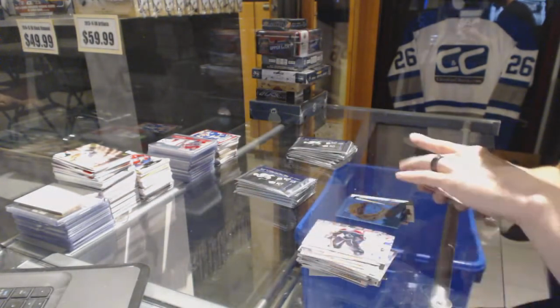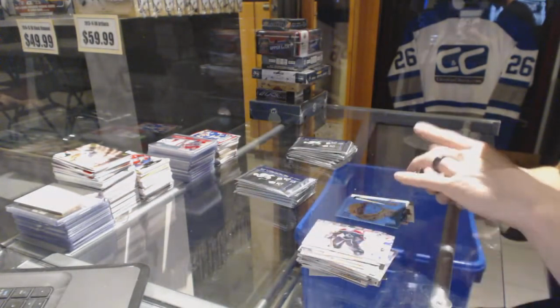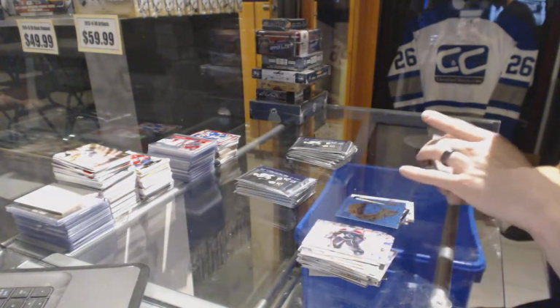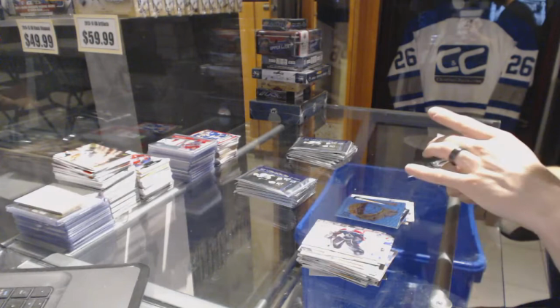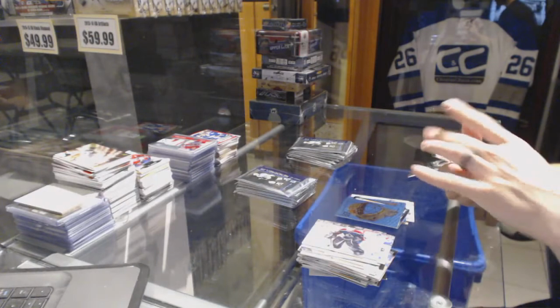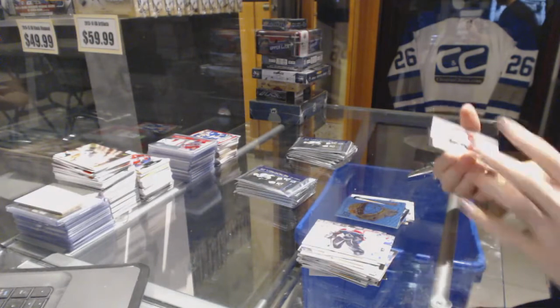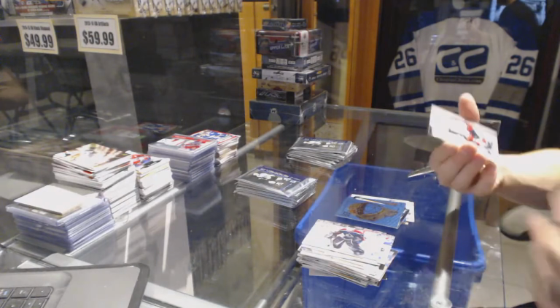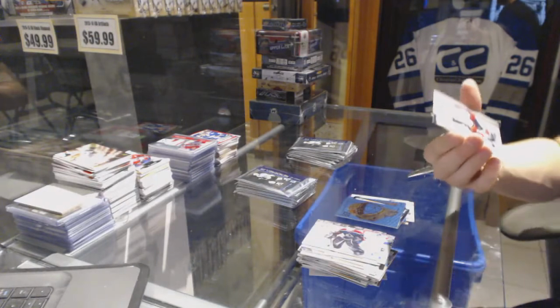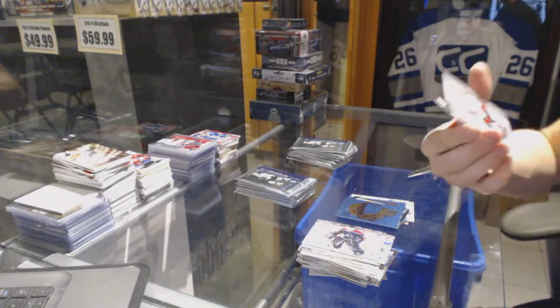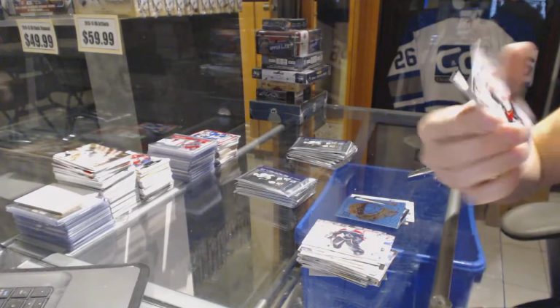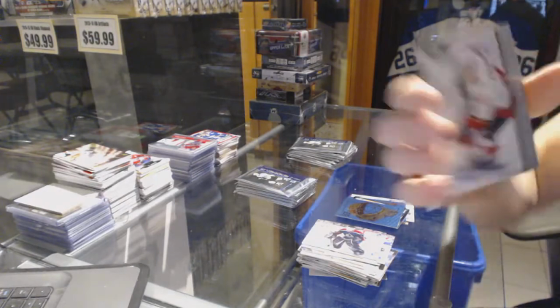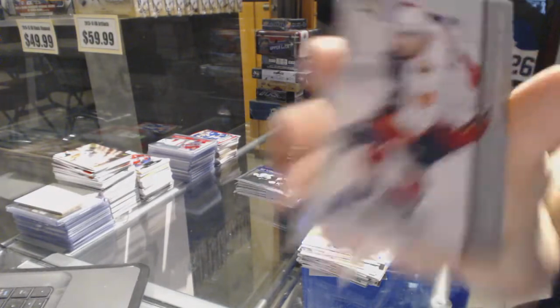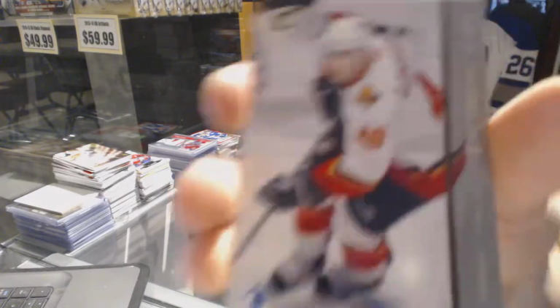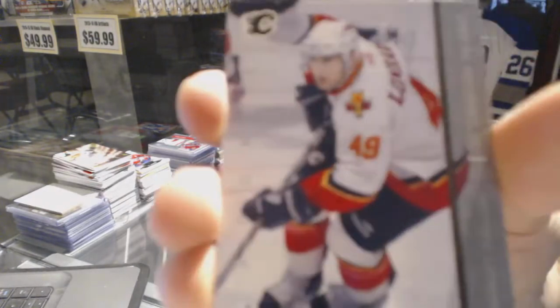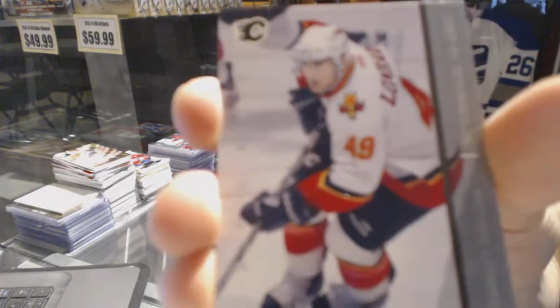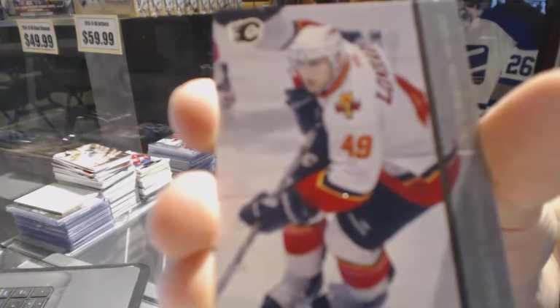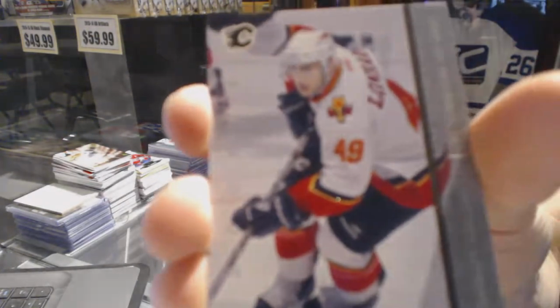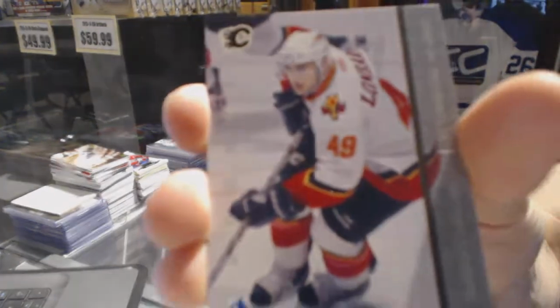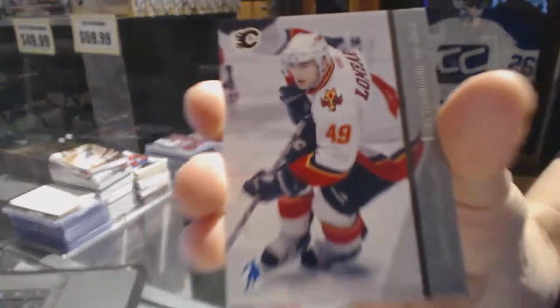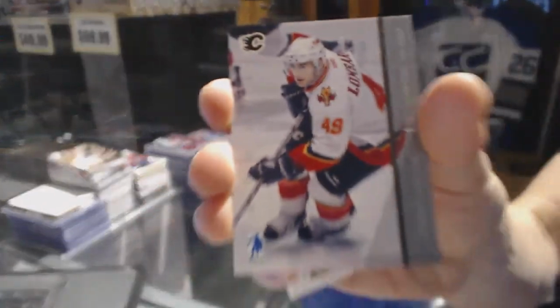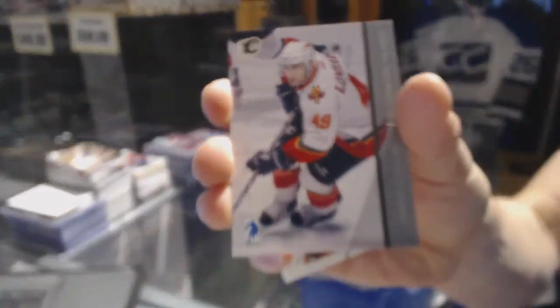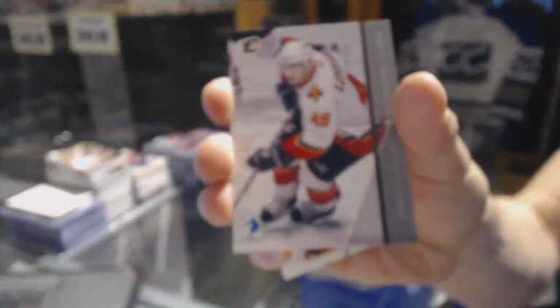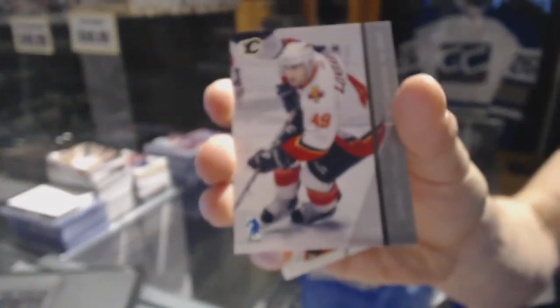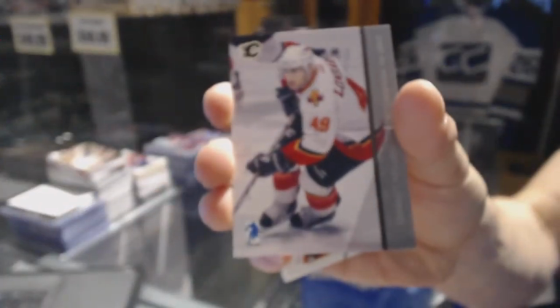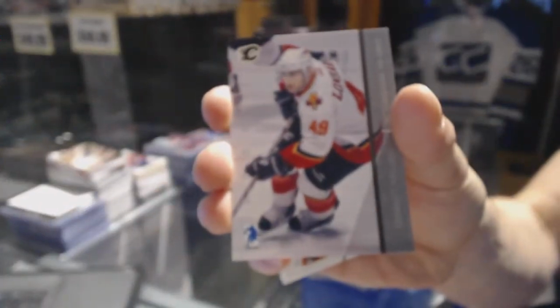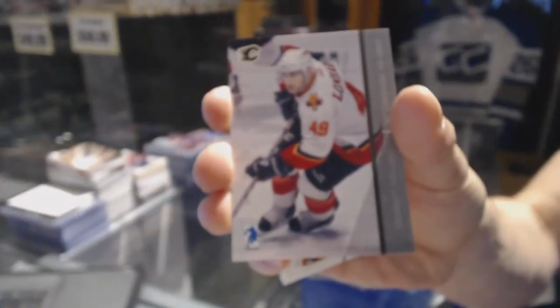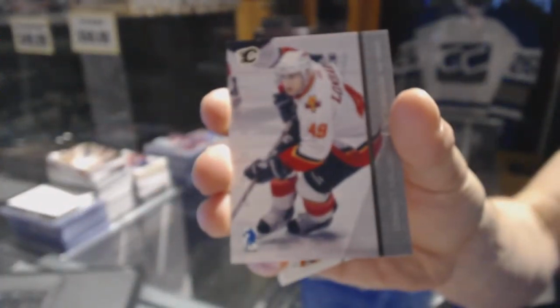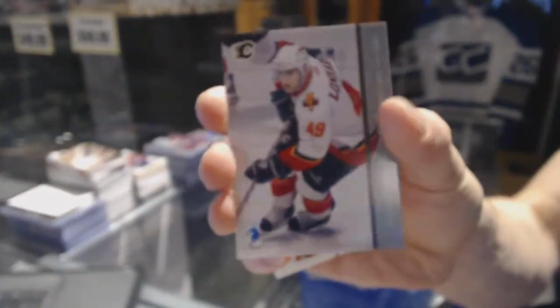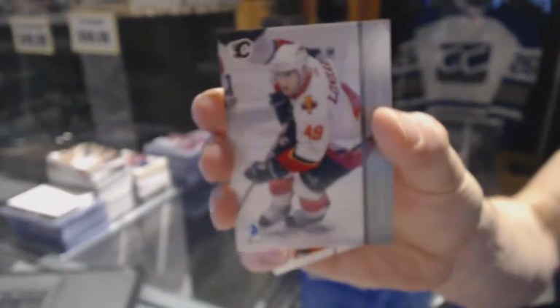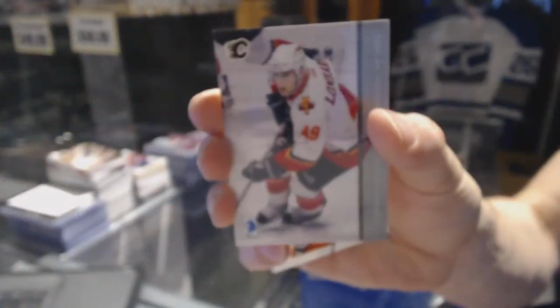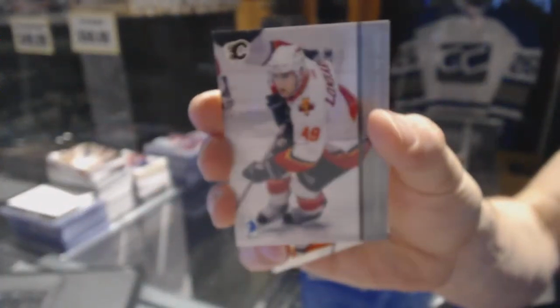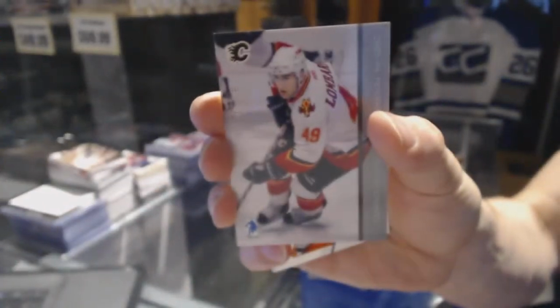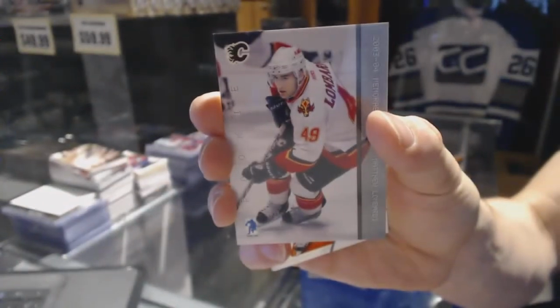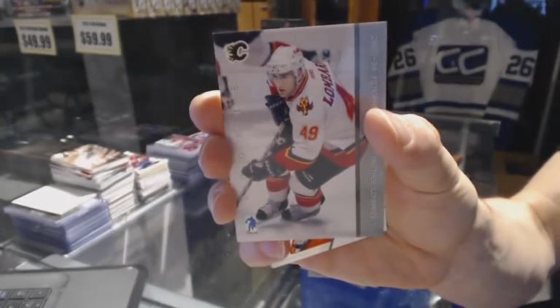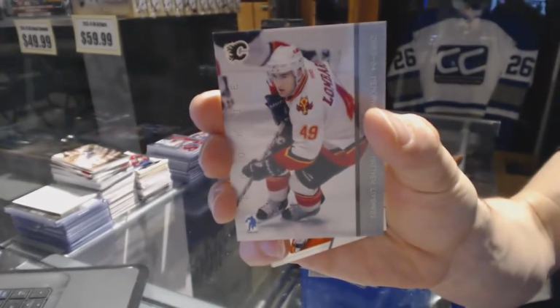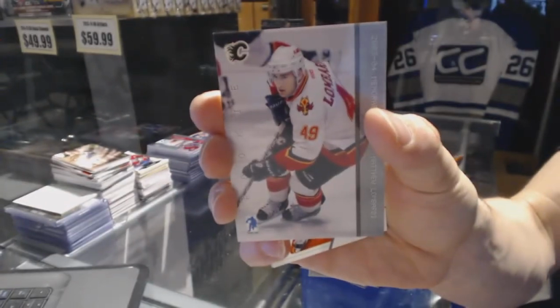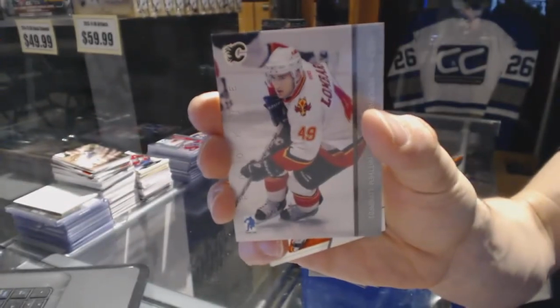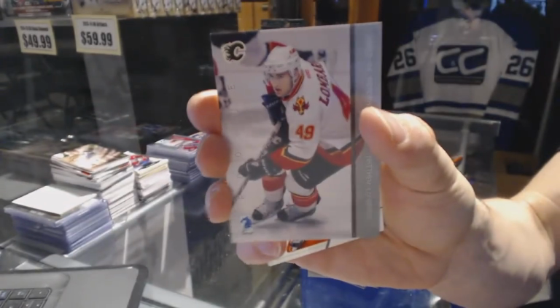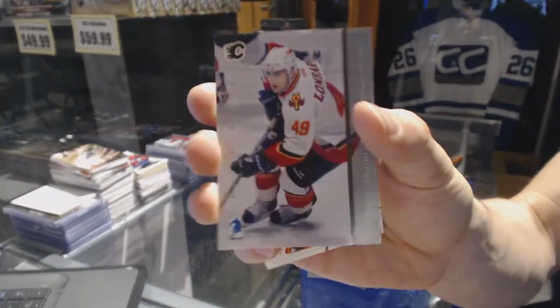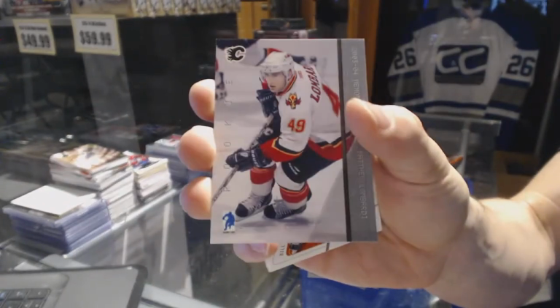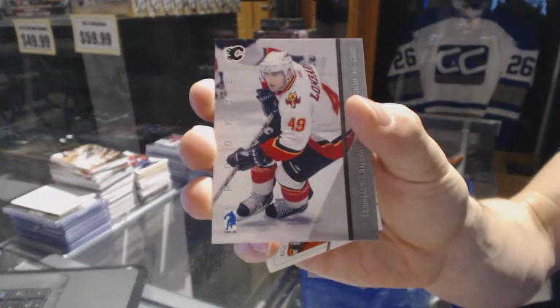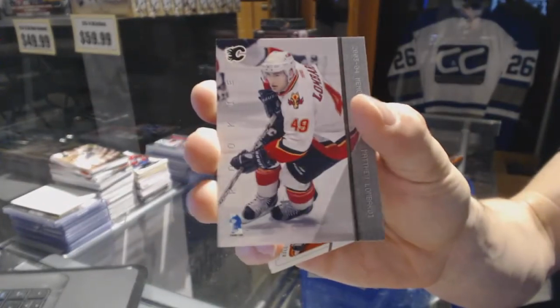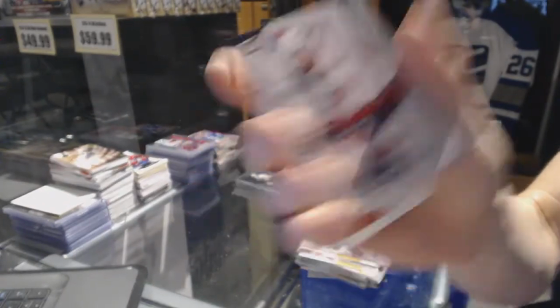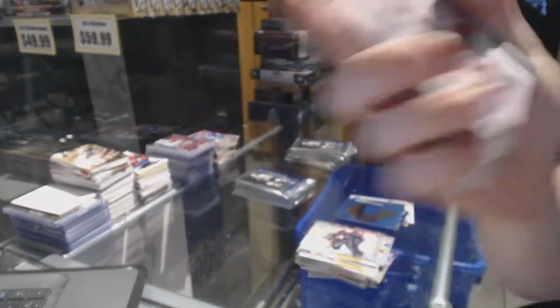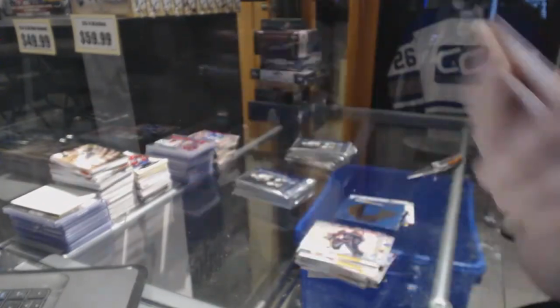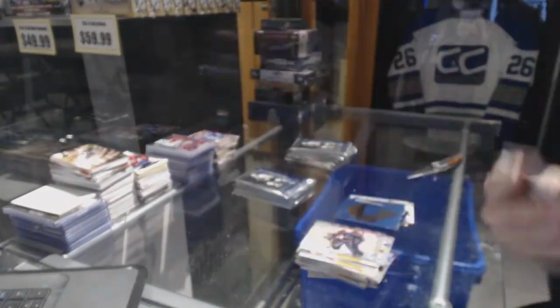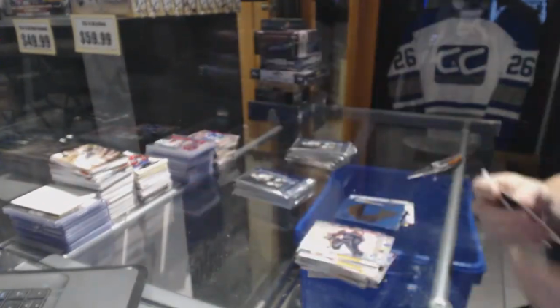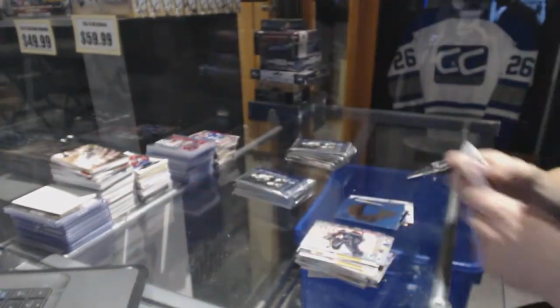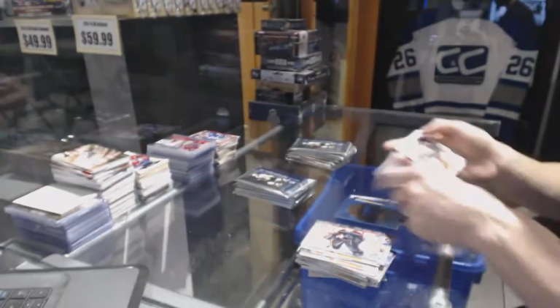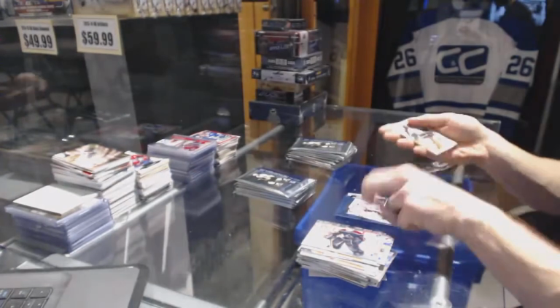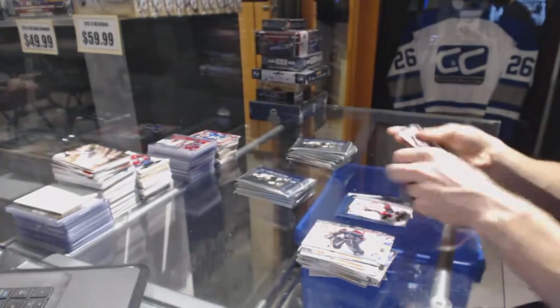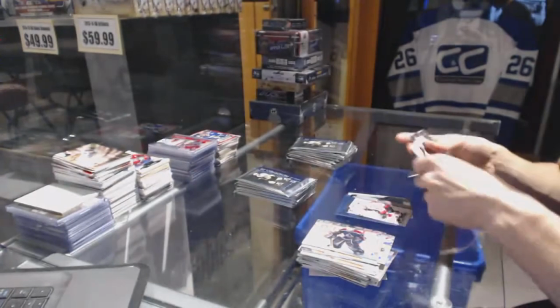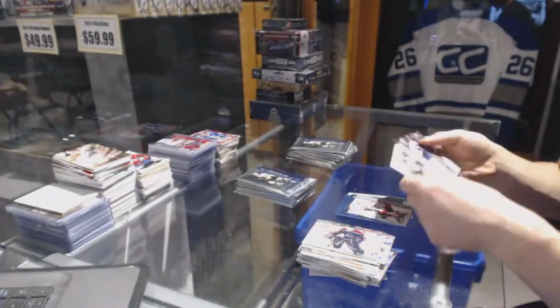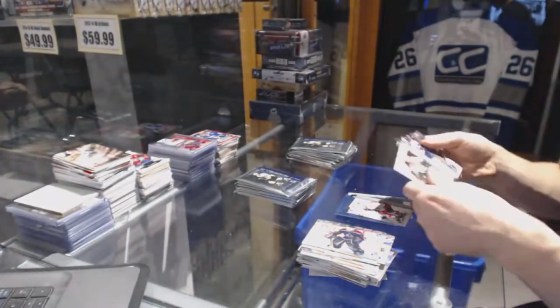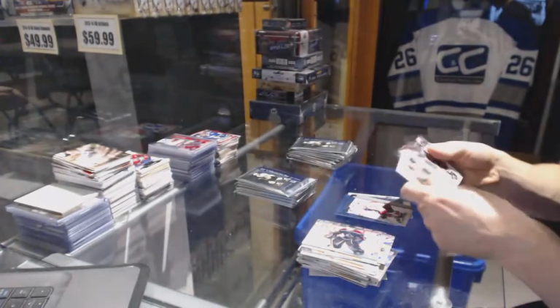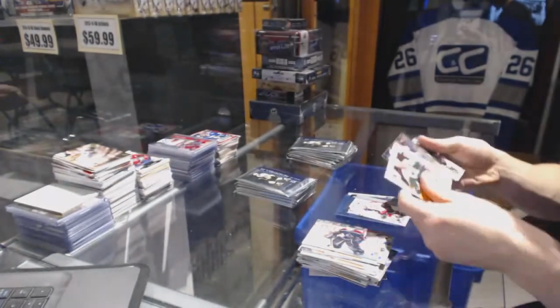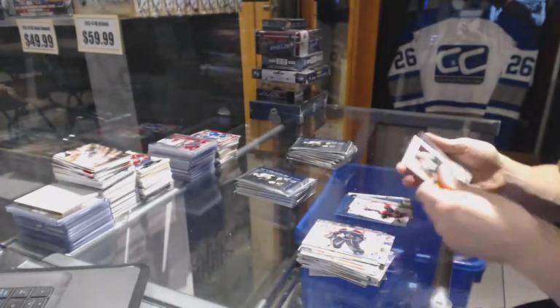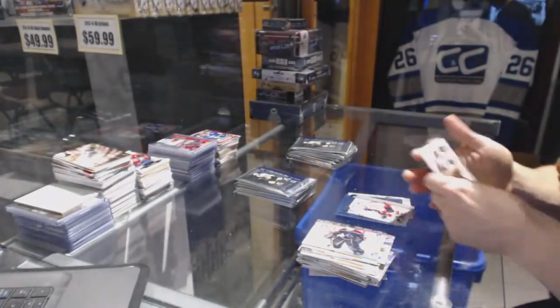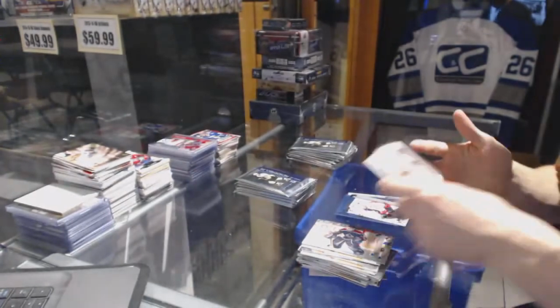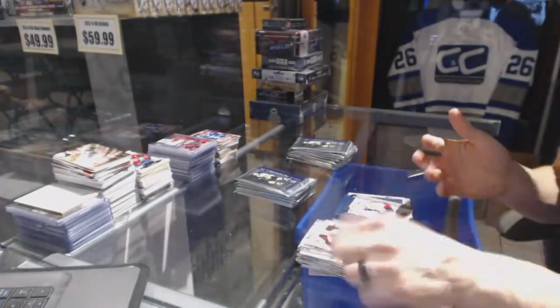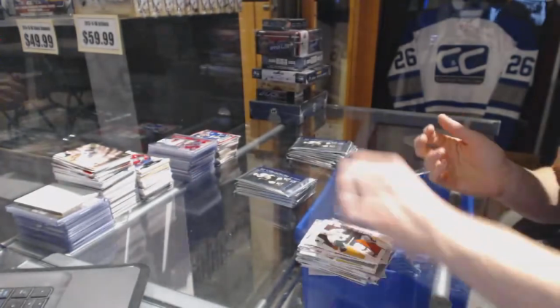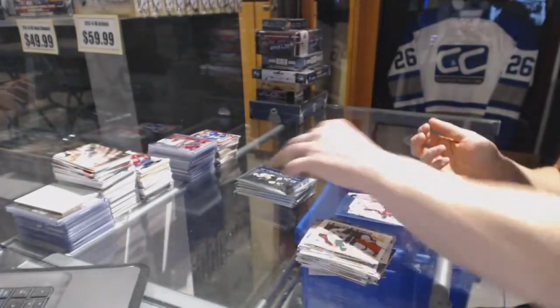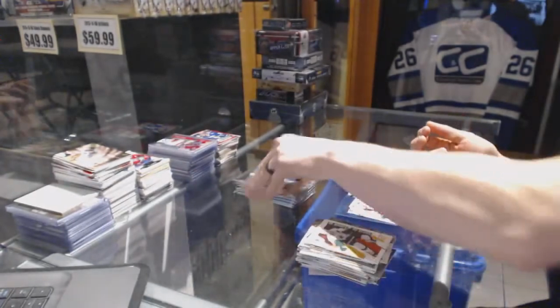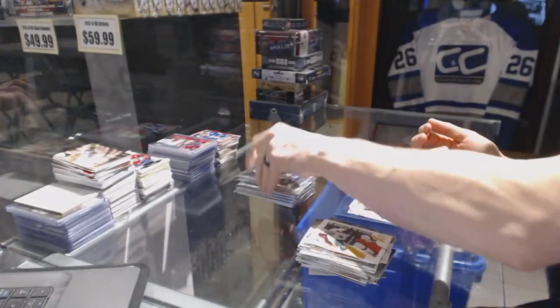Rookie for the Calgary Flames — Matthew Lombardi. Rookie for the Flames.